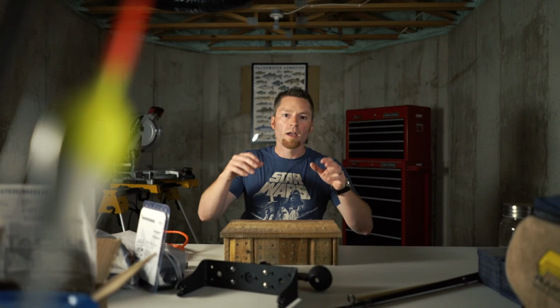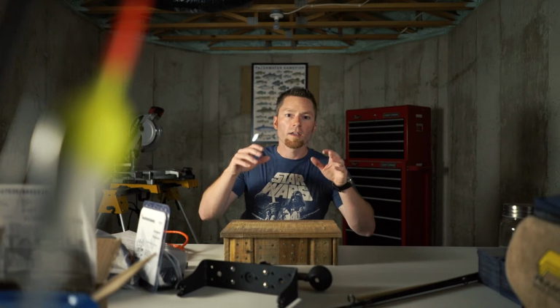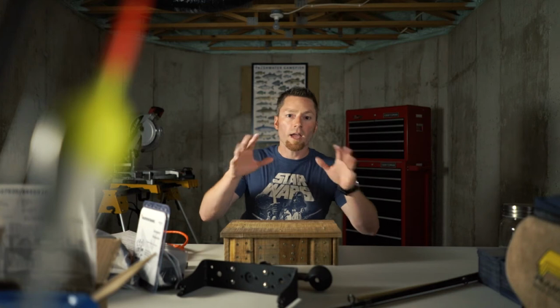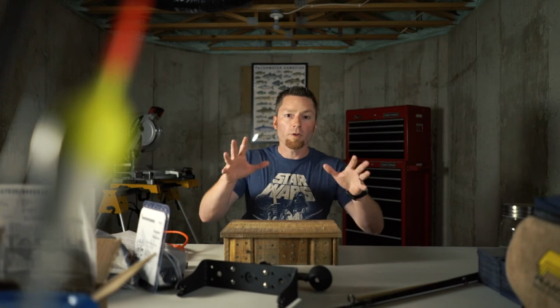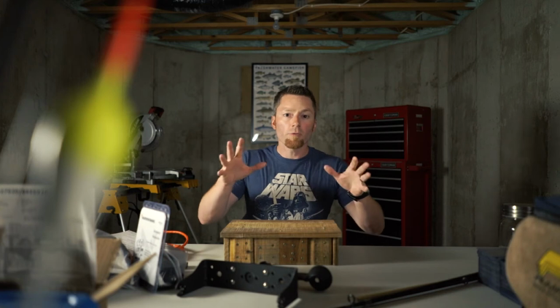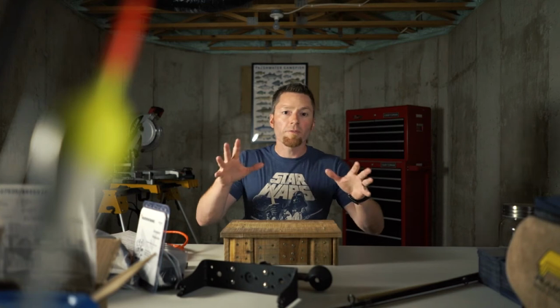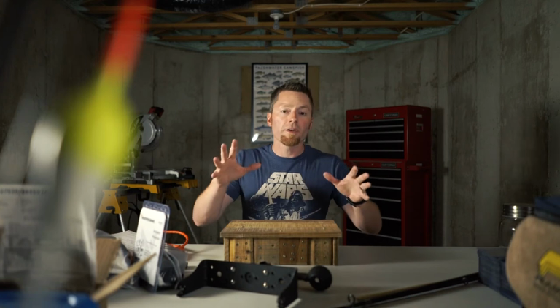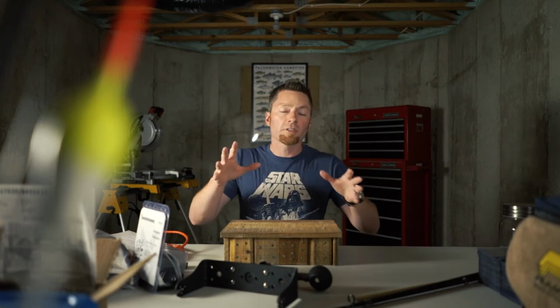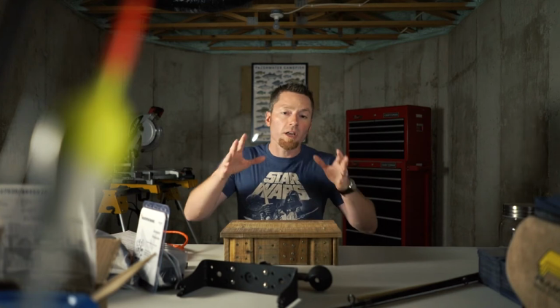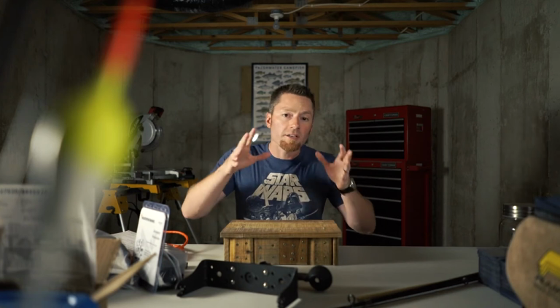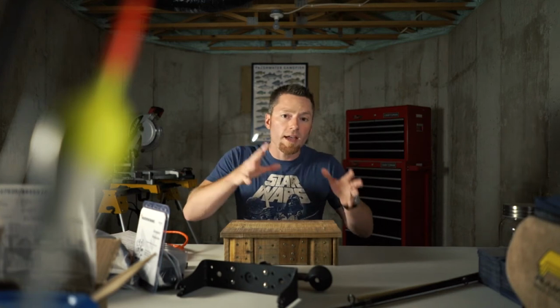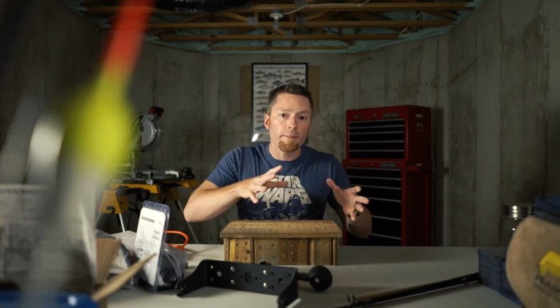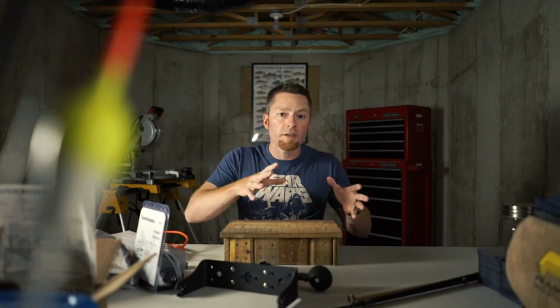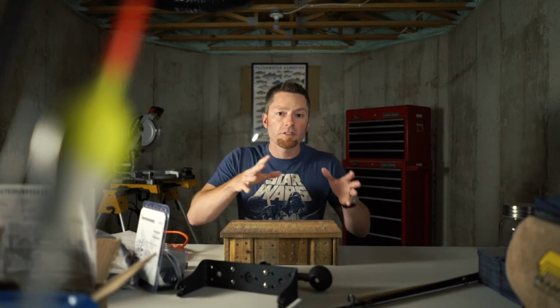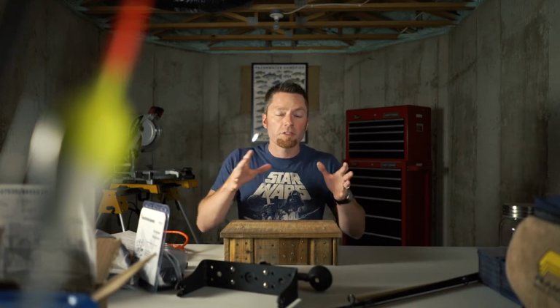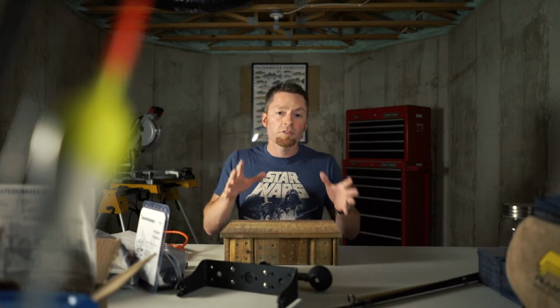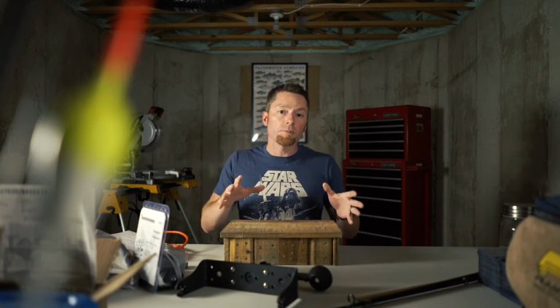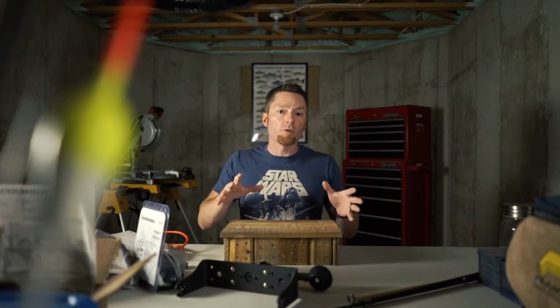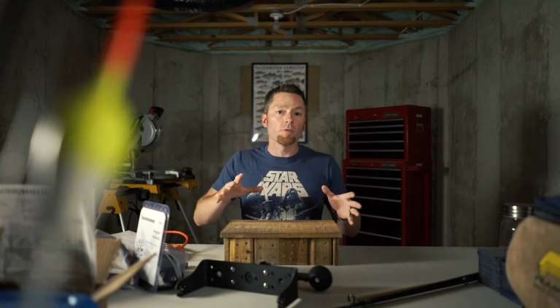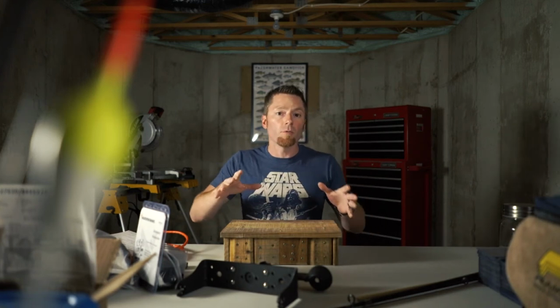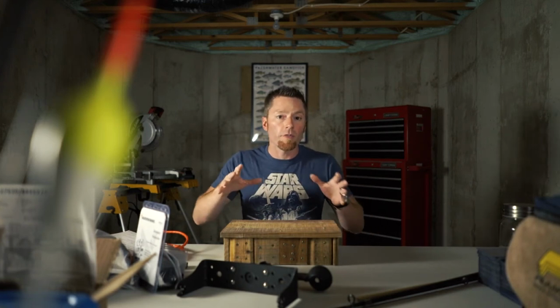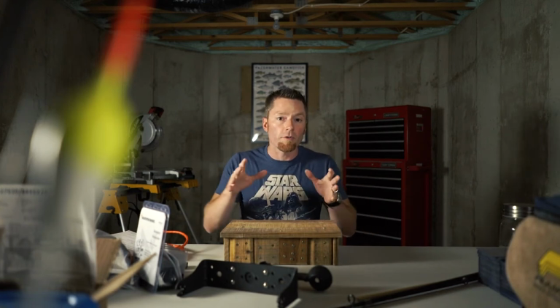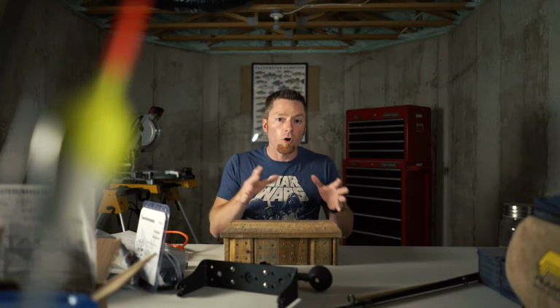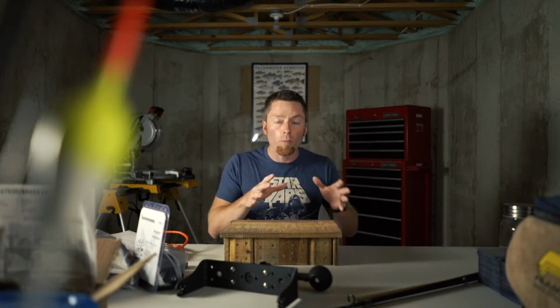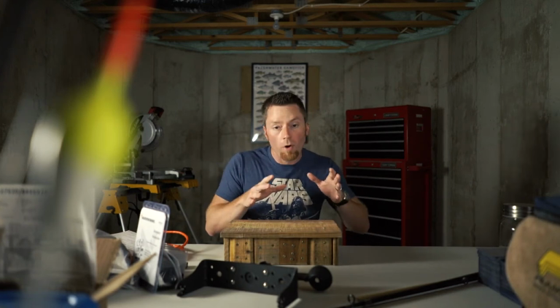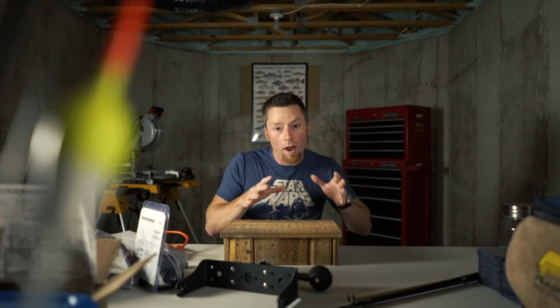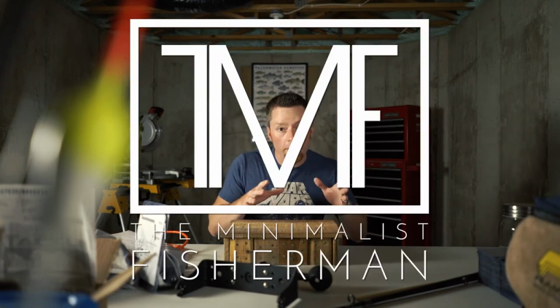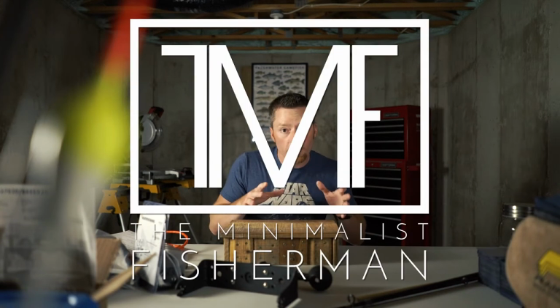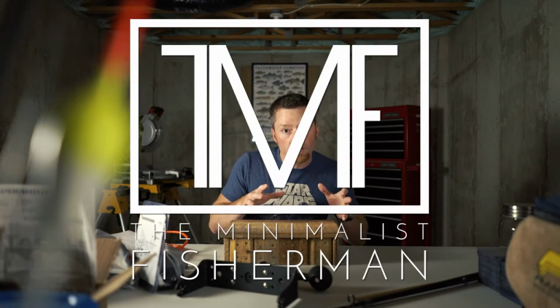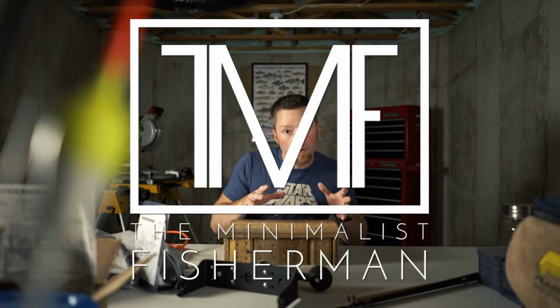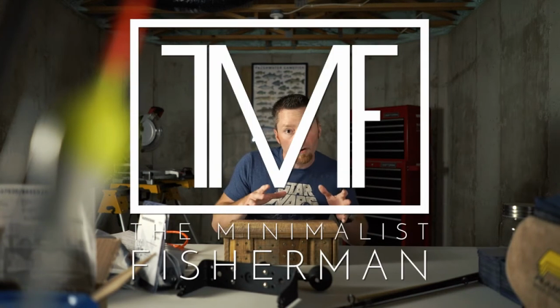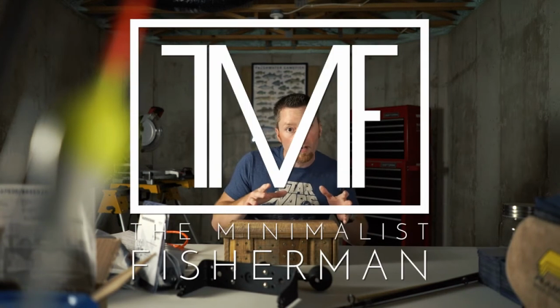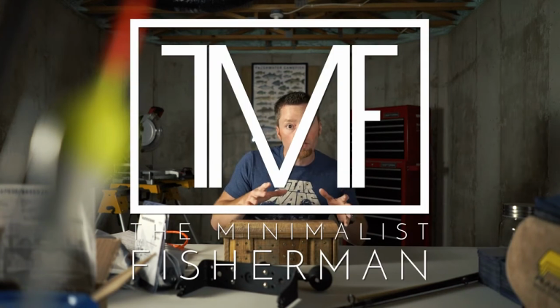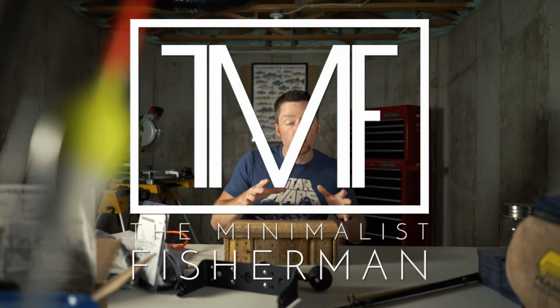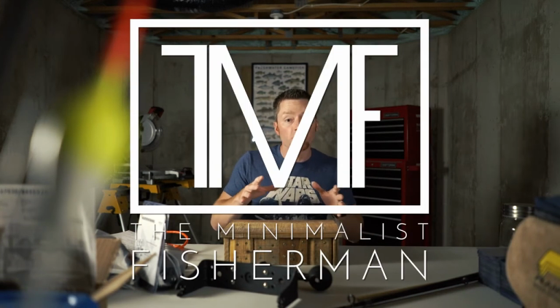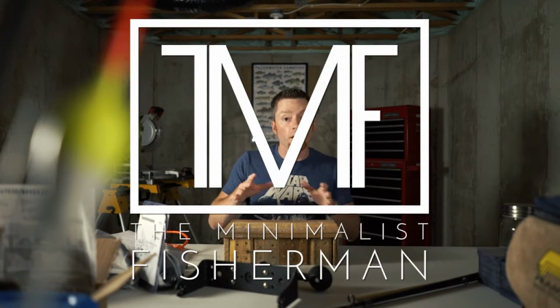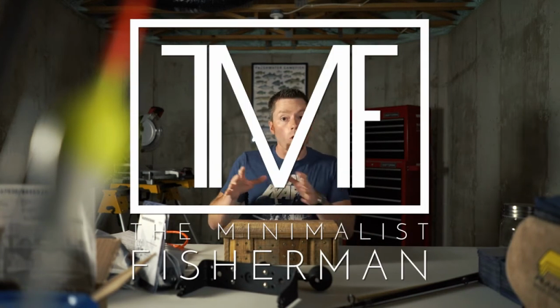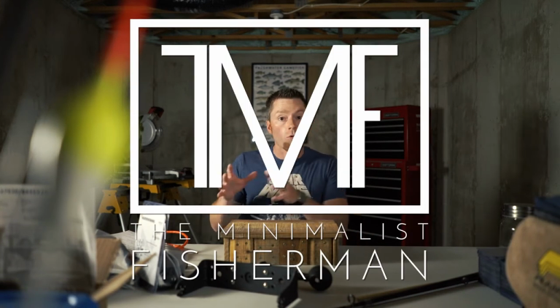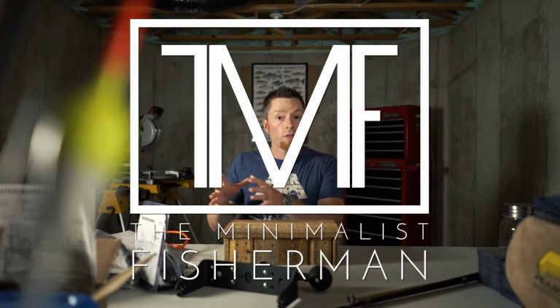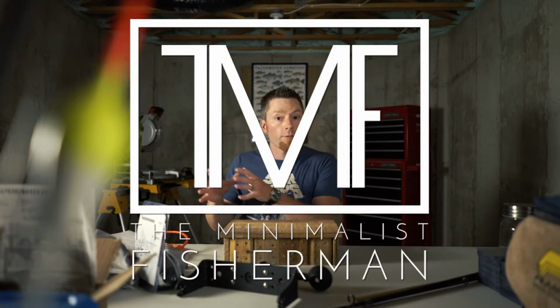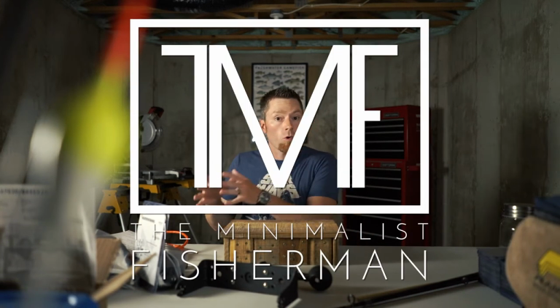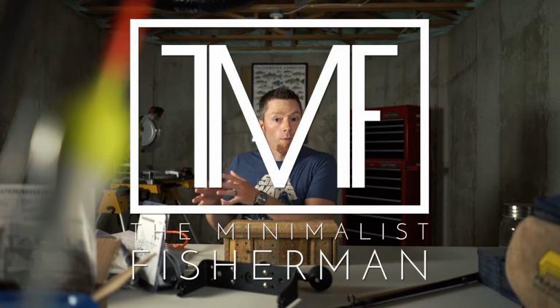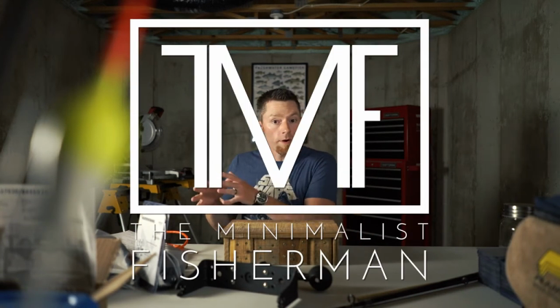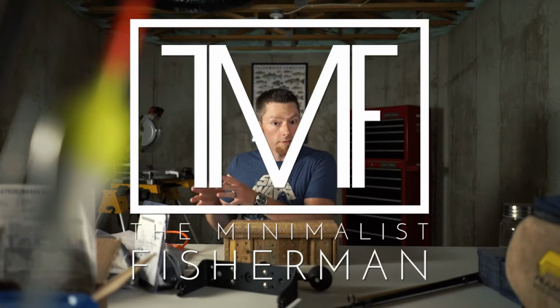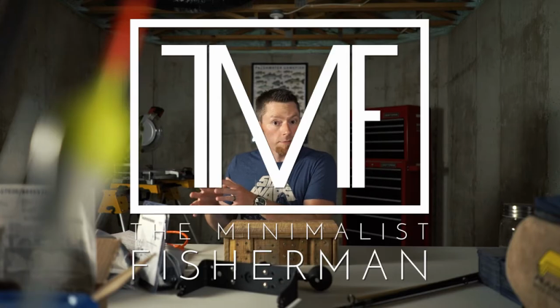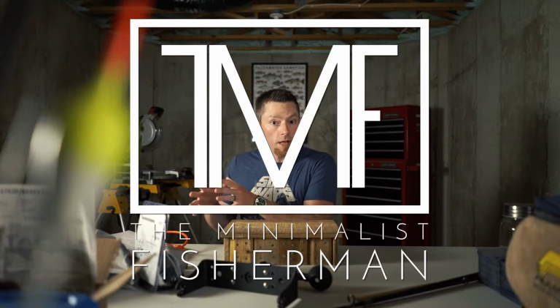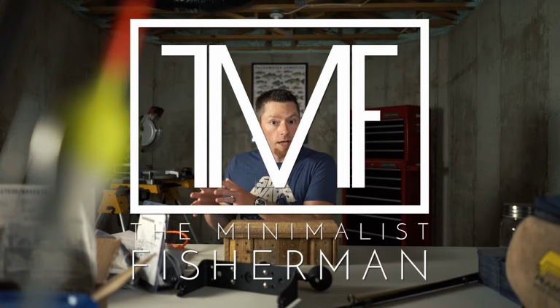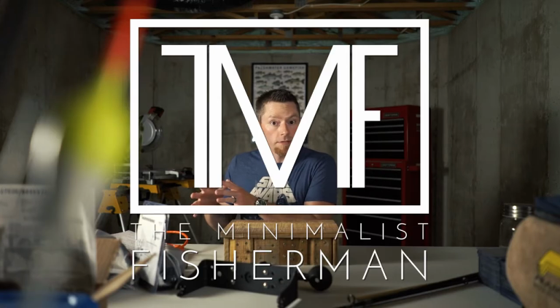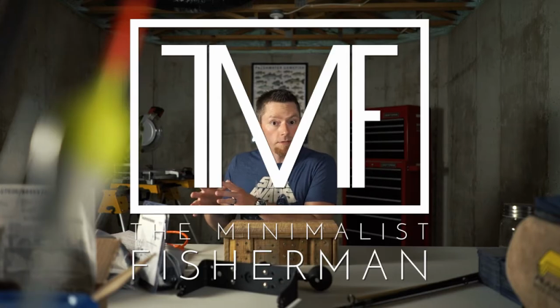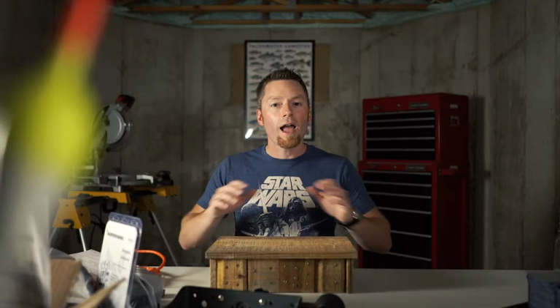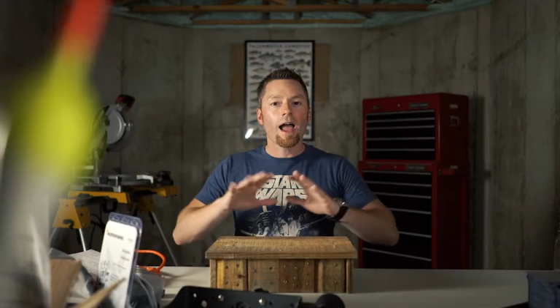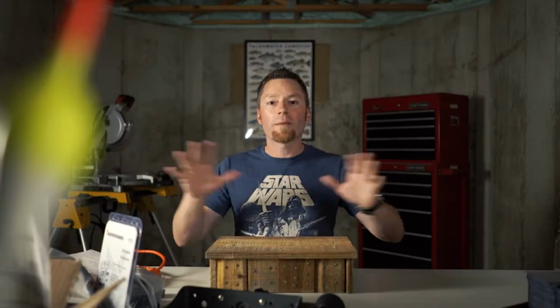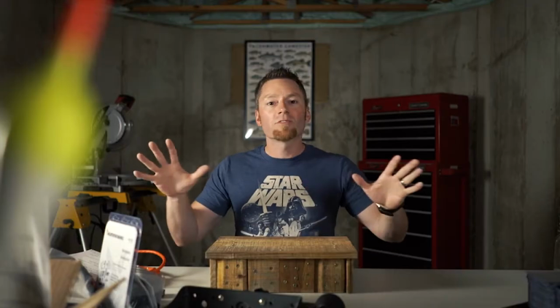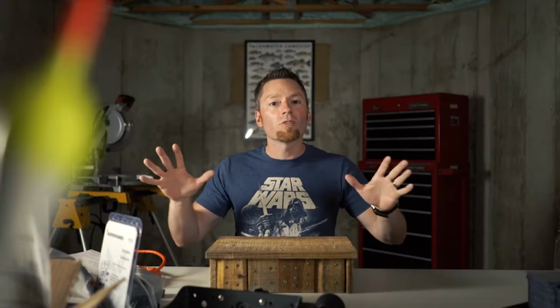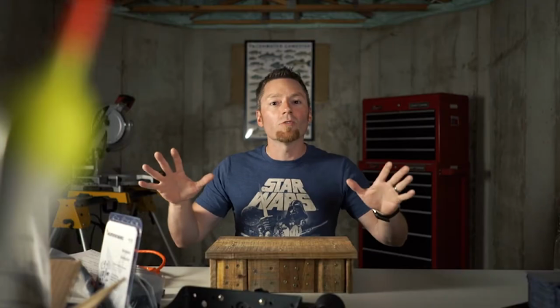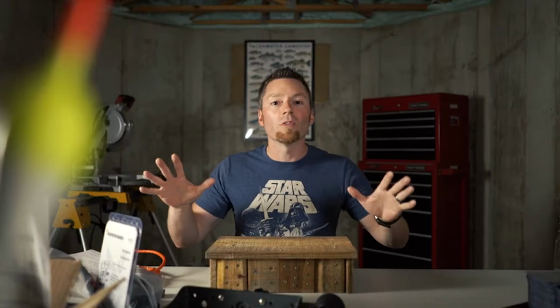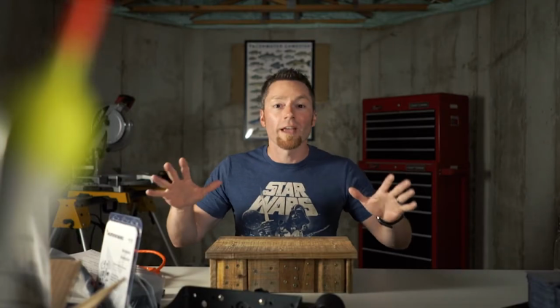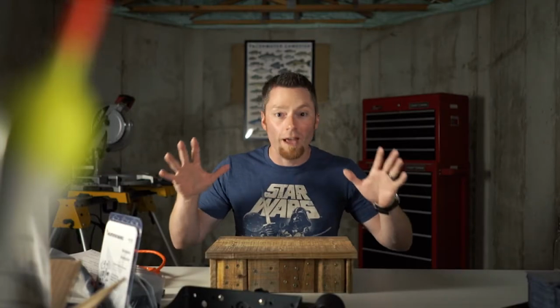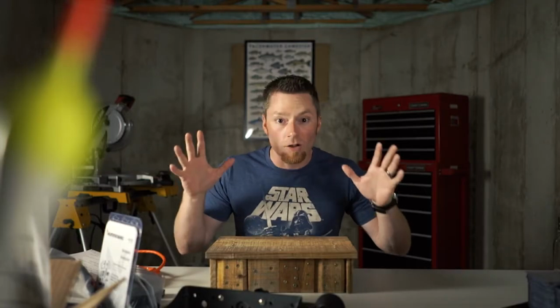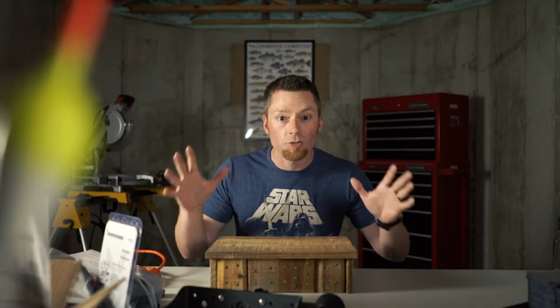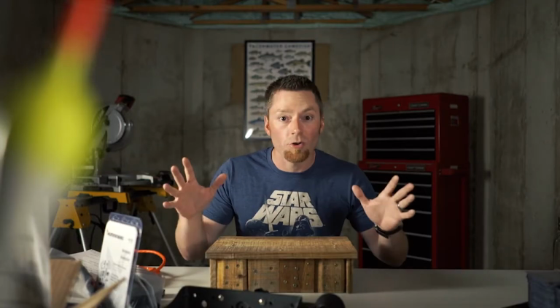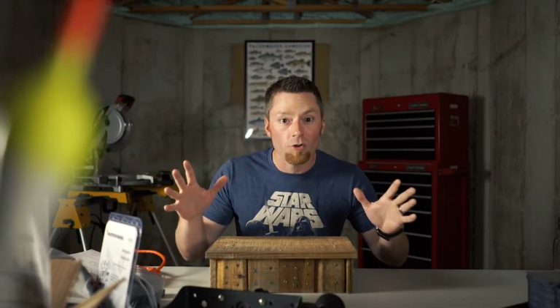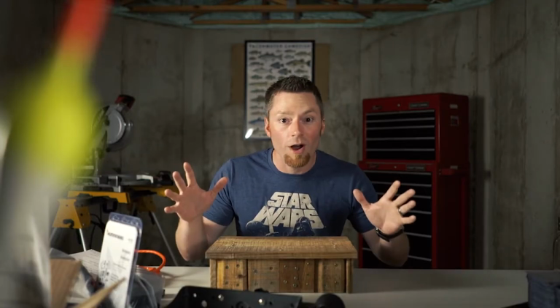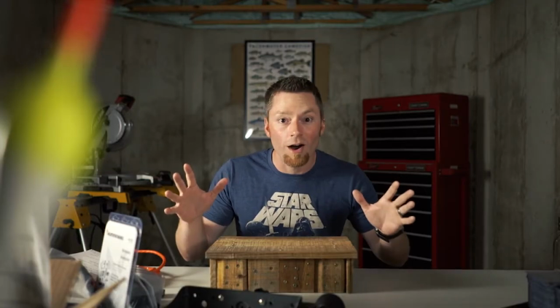Can you refinish a damaged spoon with no prior experience using only Walmart supplies? Absolutely, and I'll show you how.